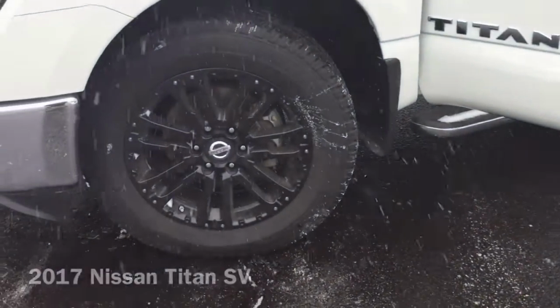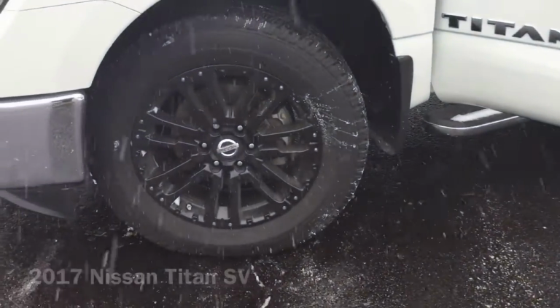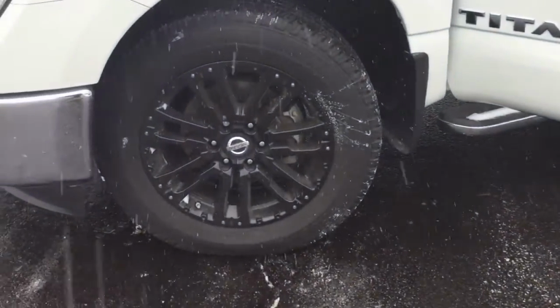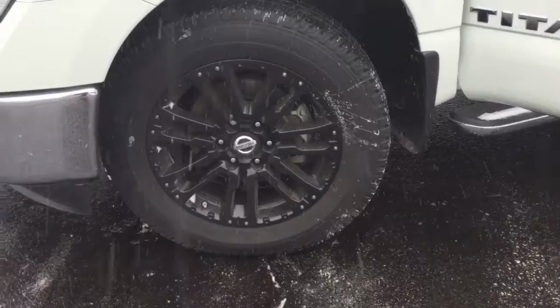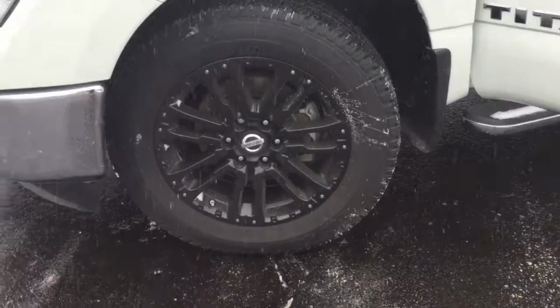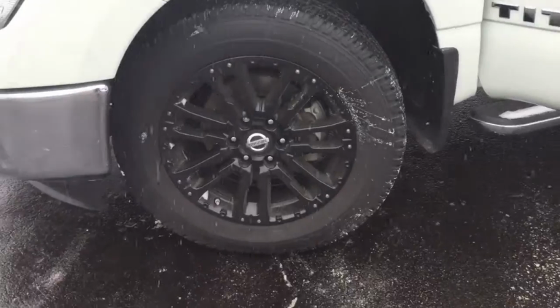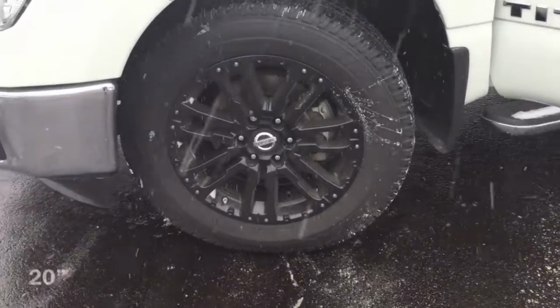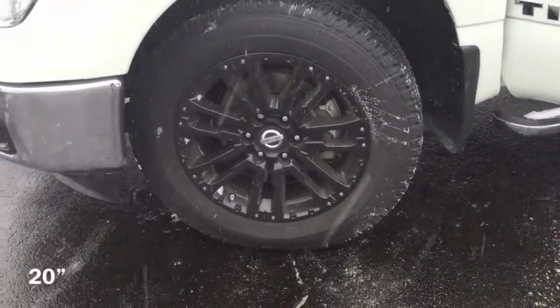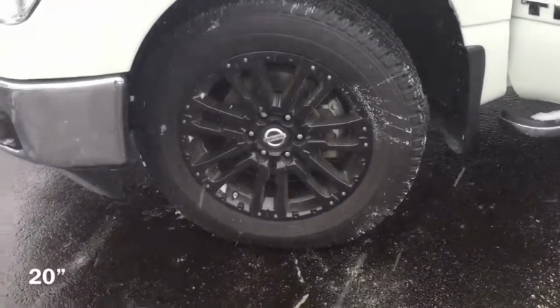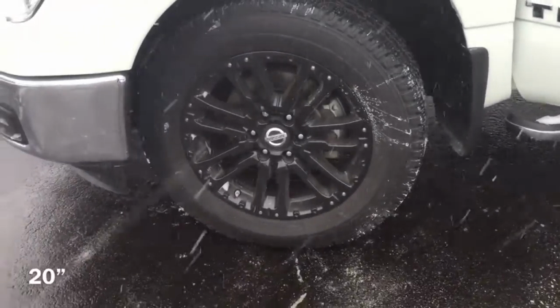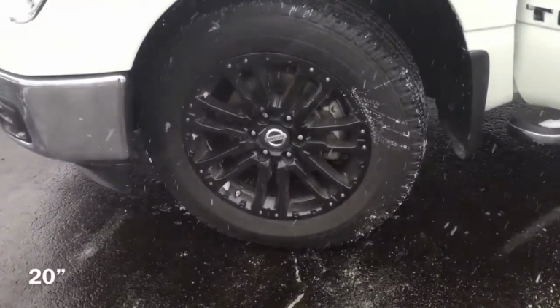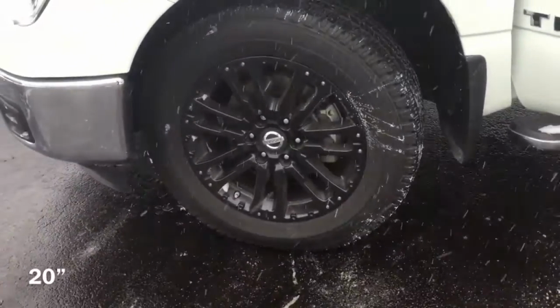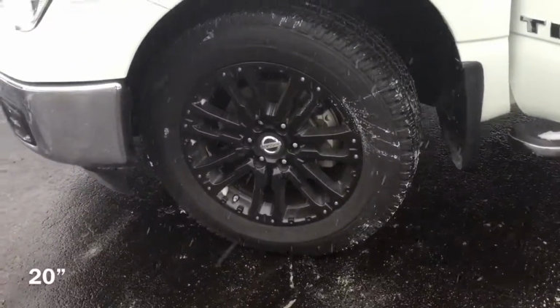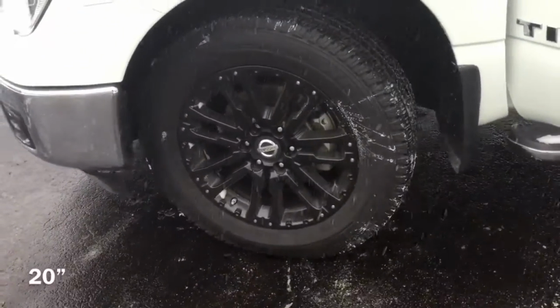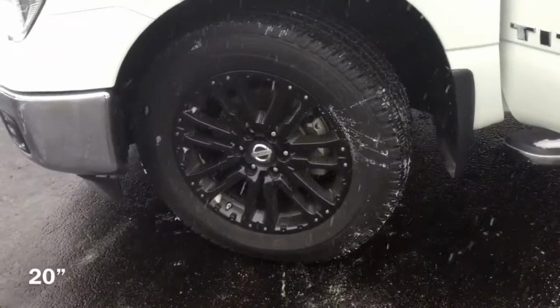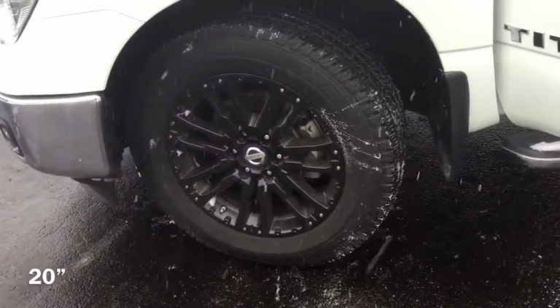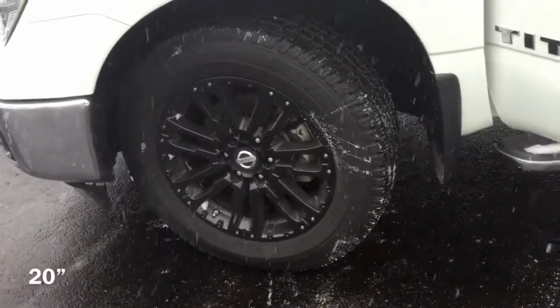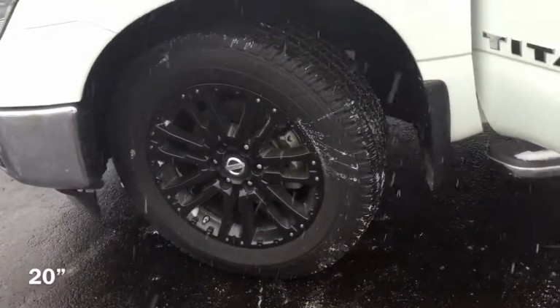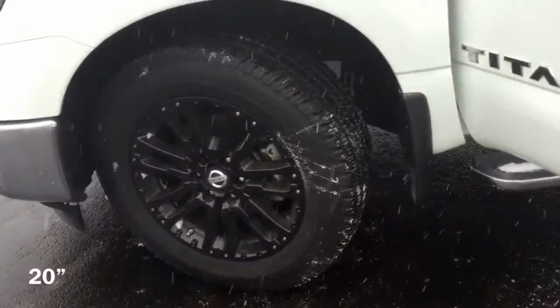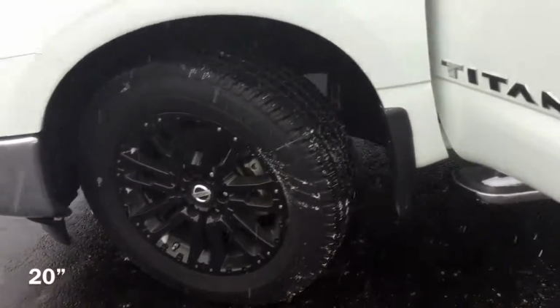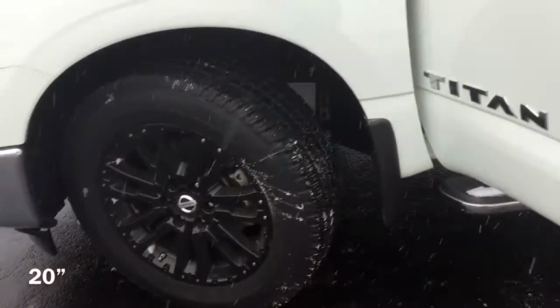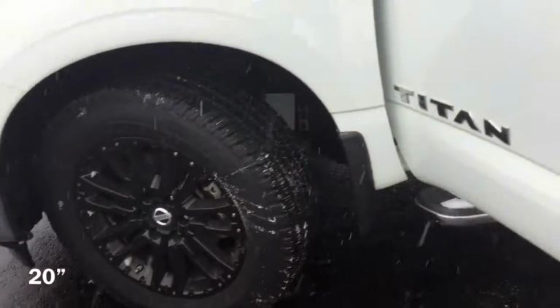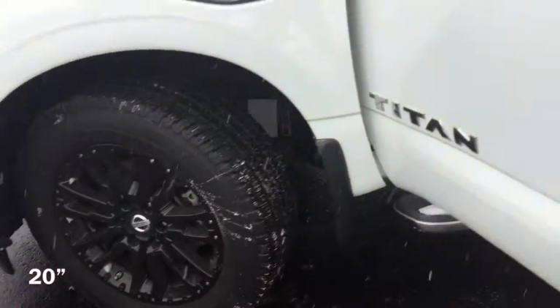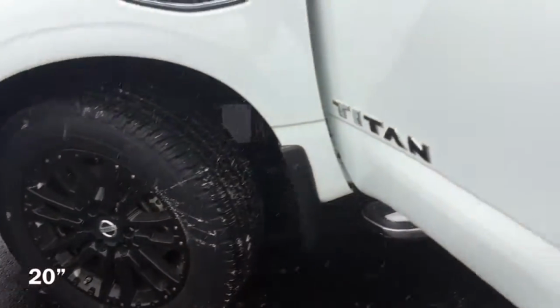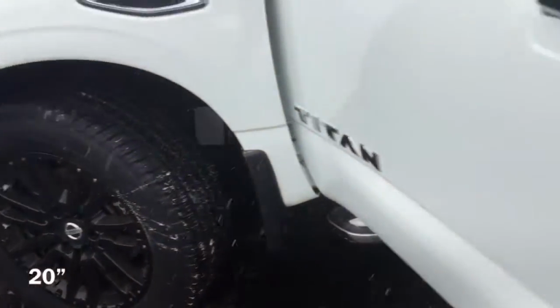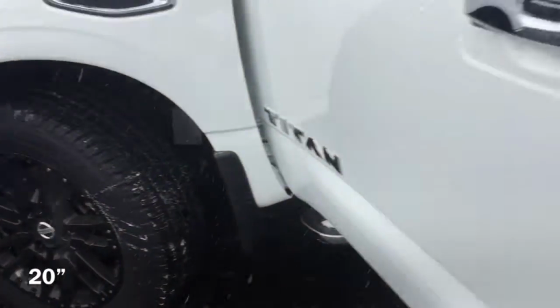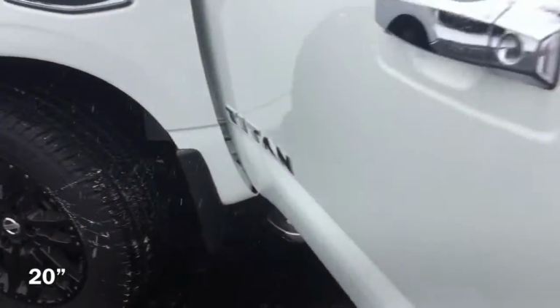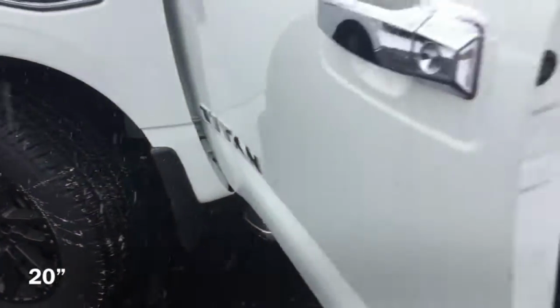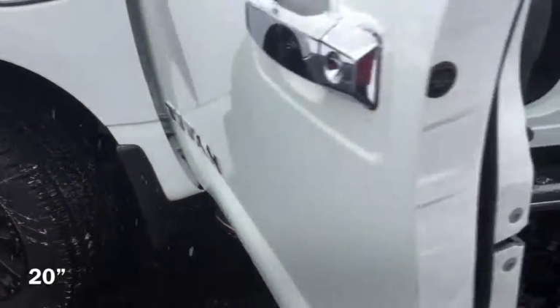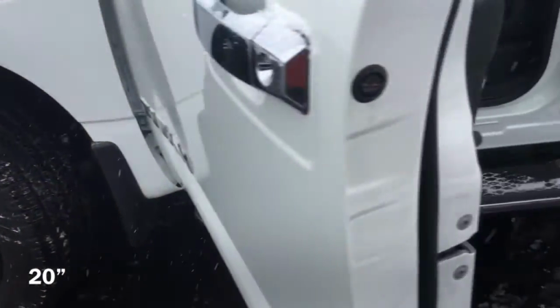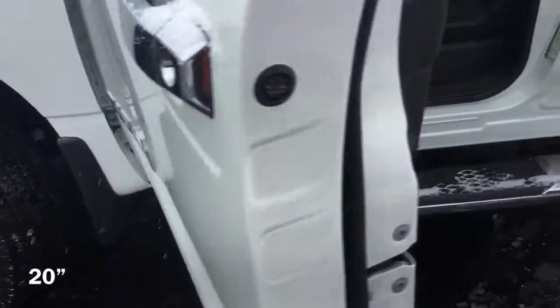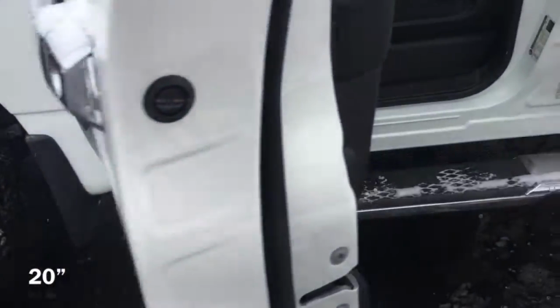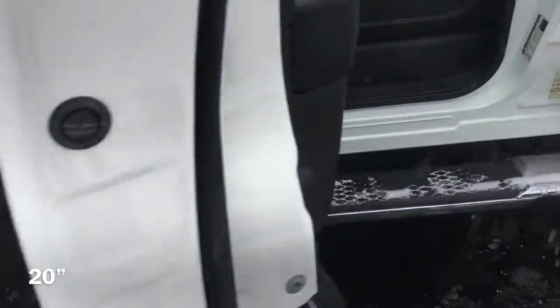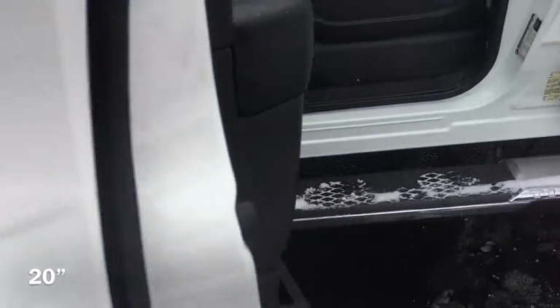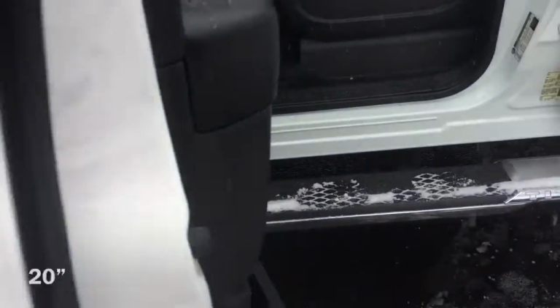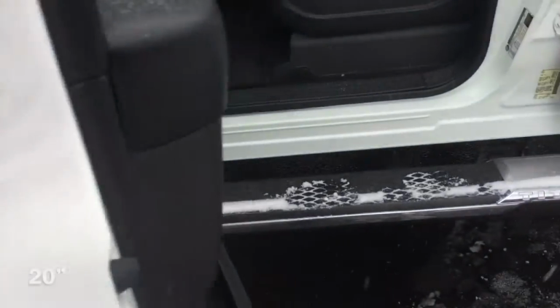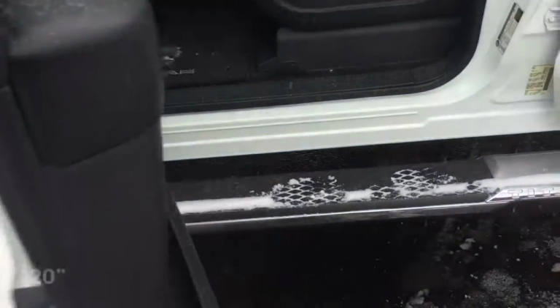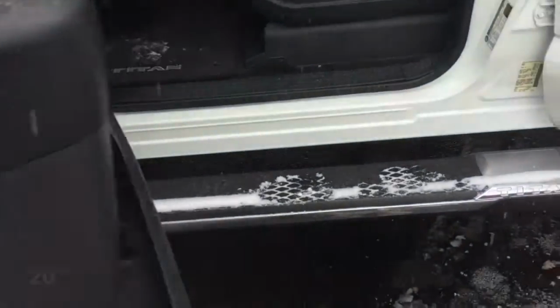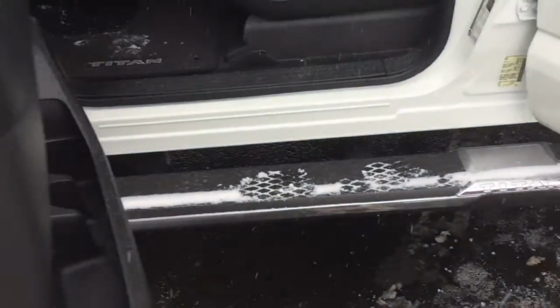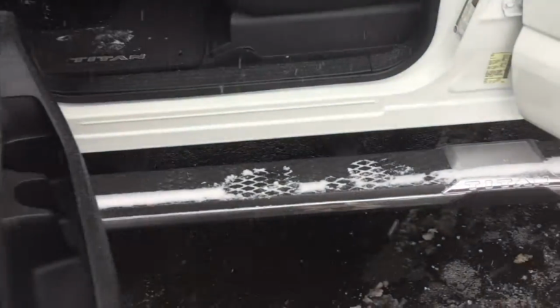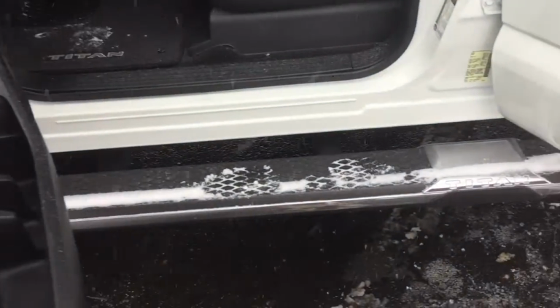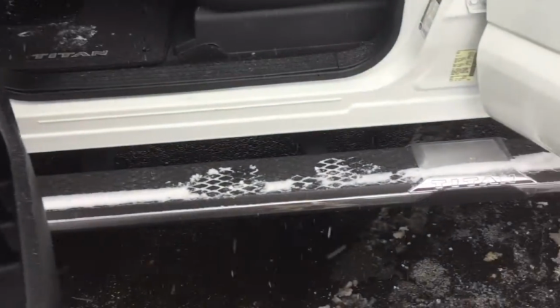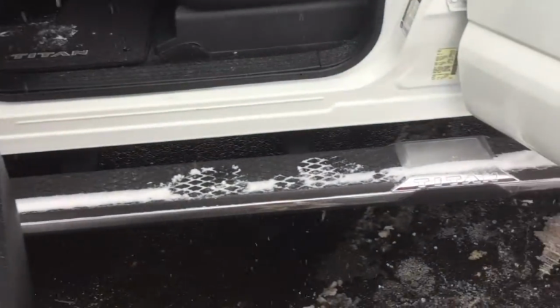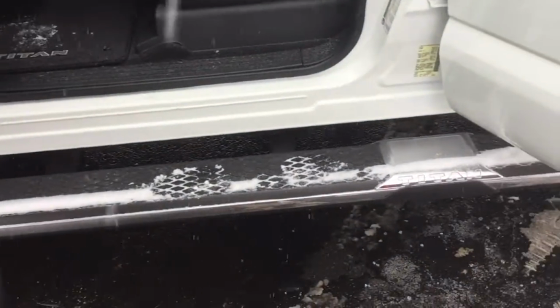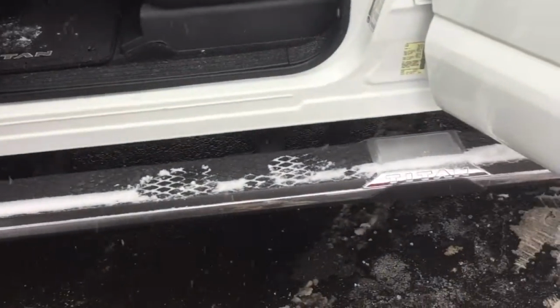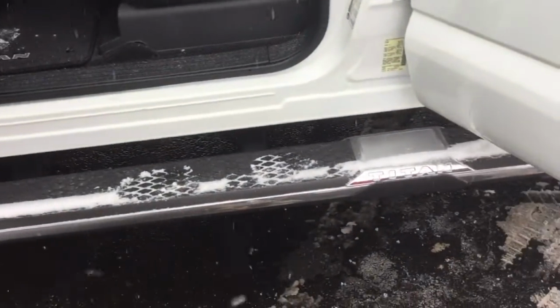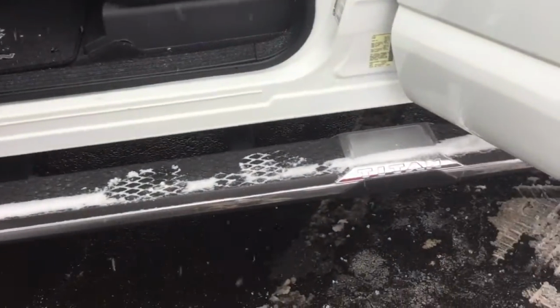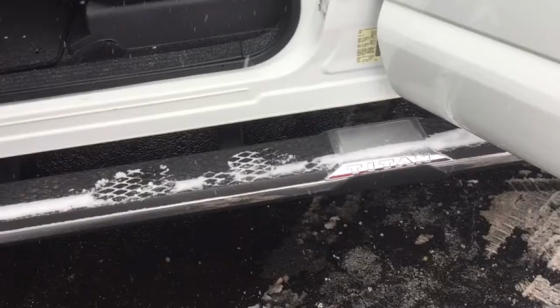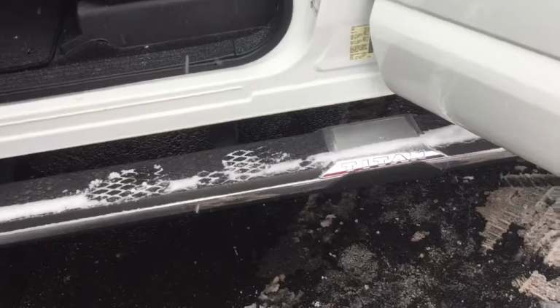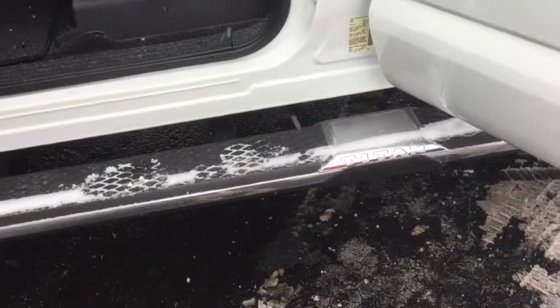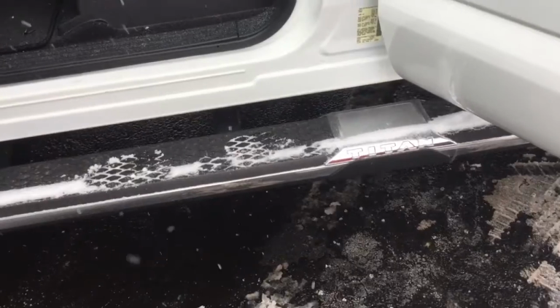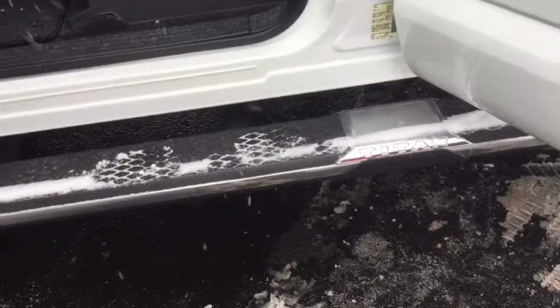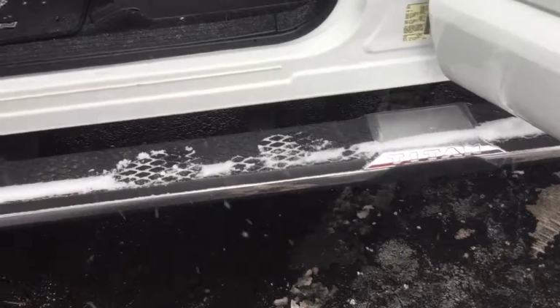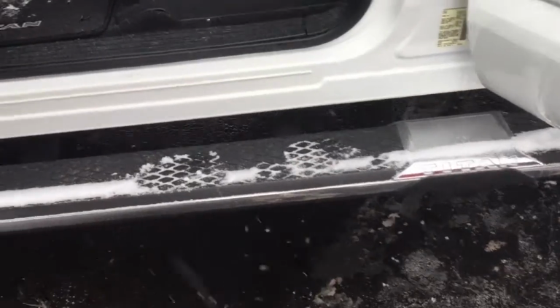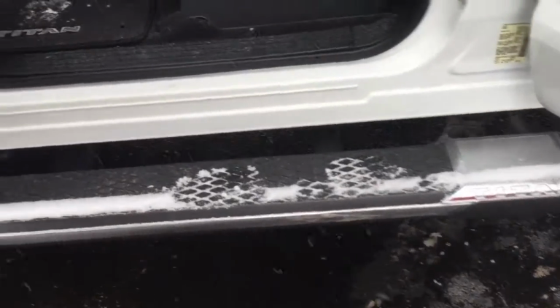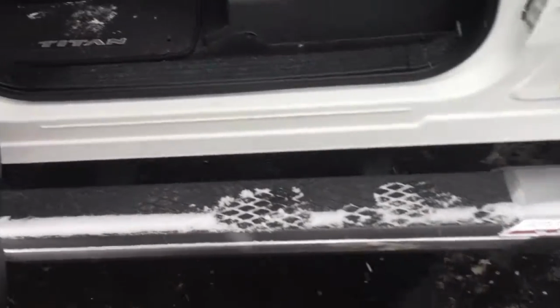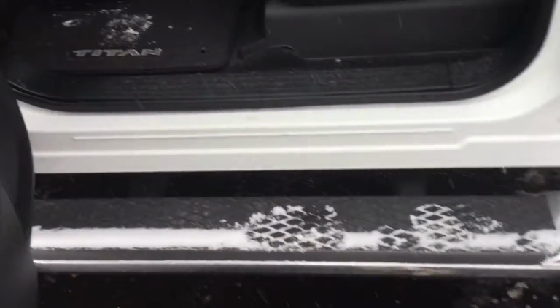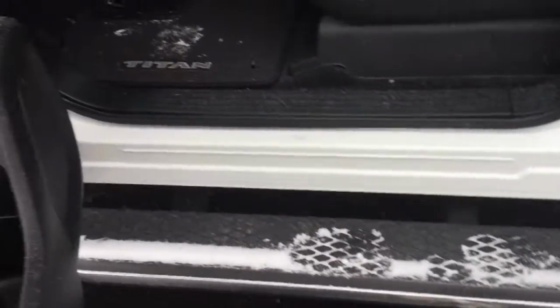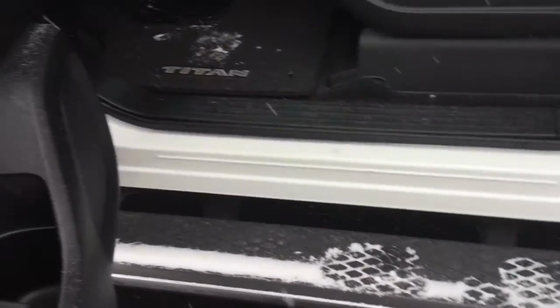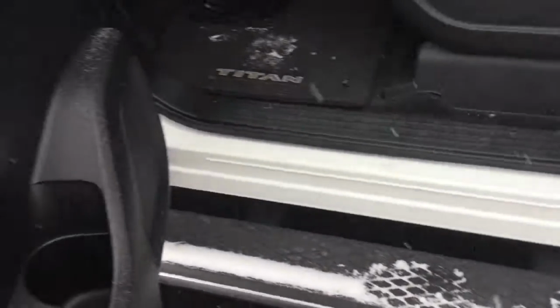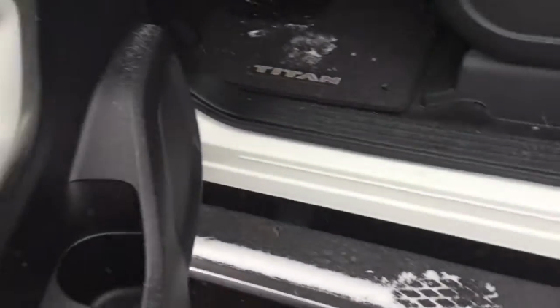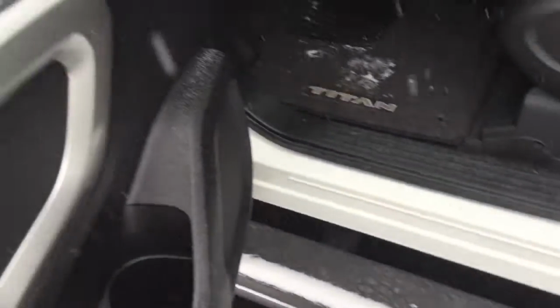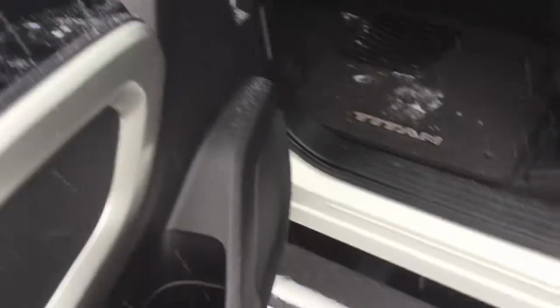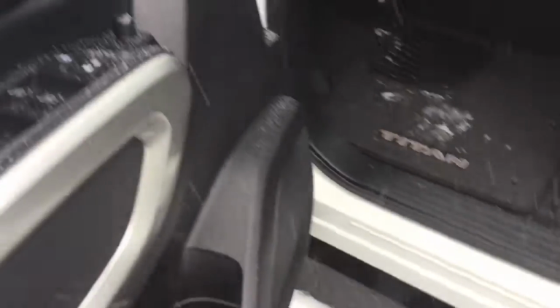It has great features like these 20-inch blacked out aluminum alloy wheels and these sweet step tubes engraved with a Titan logo.